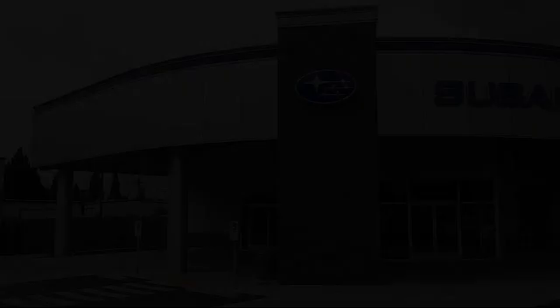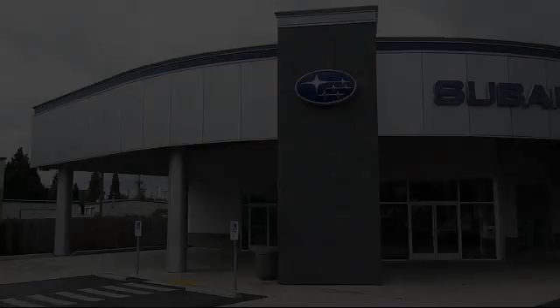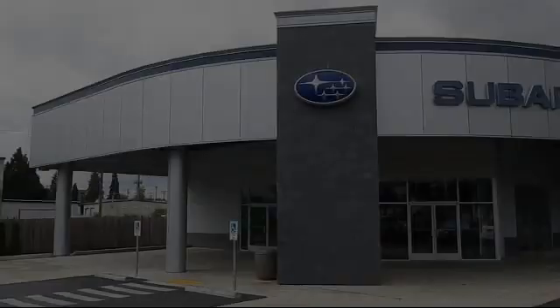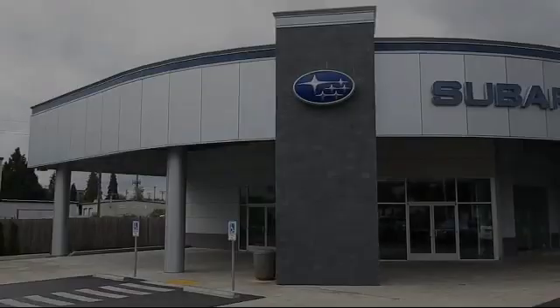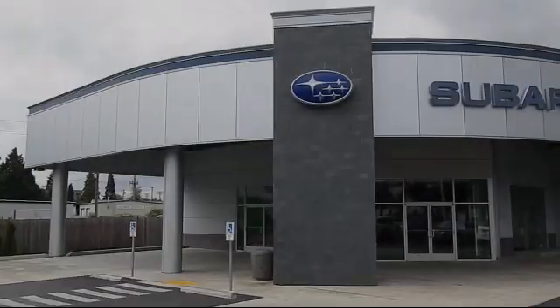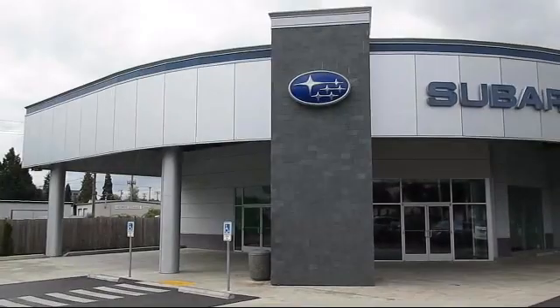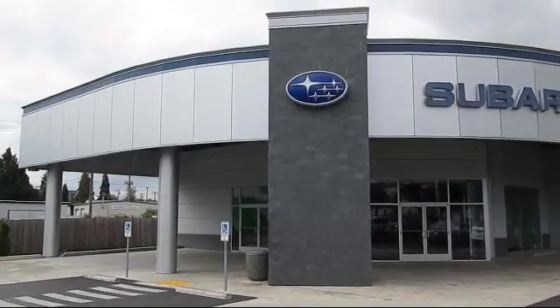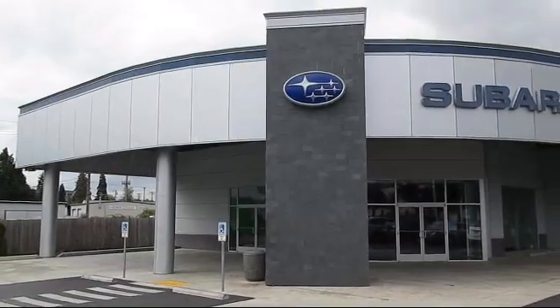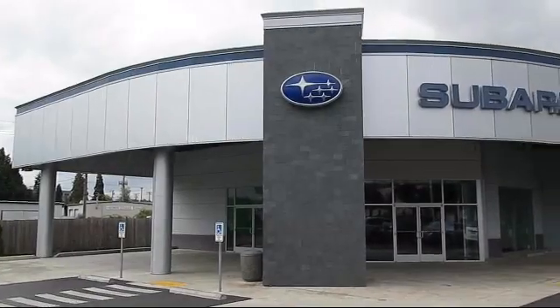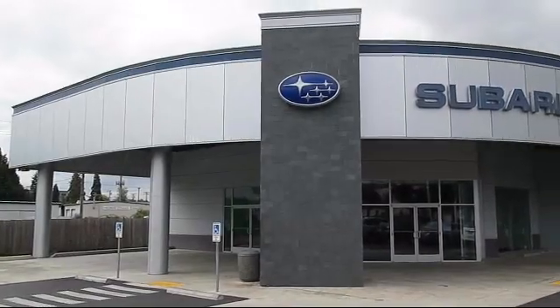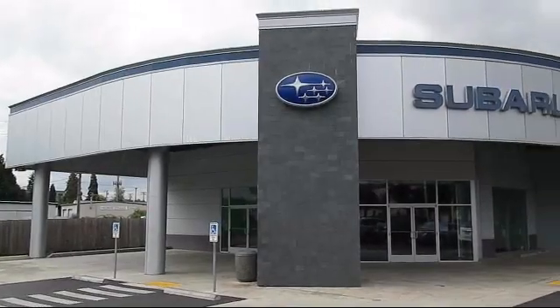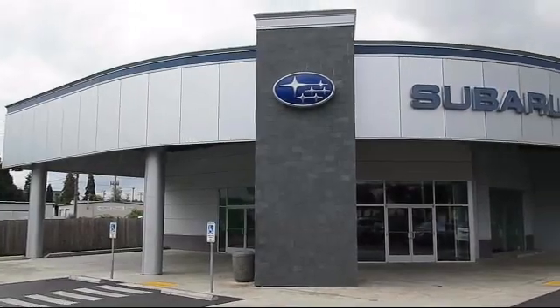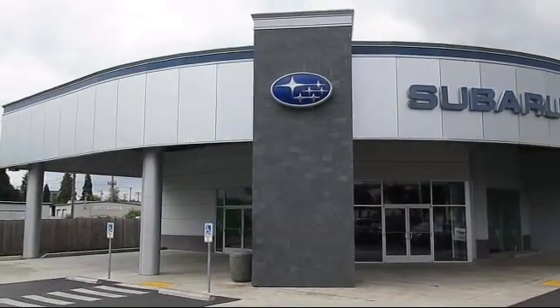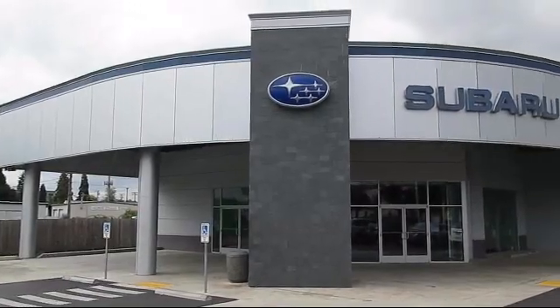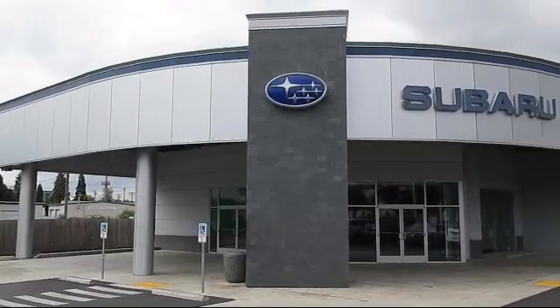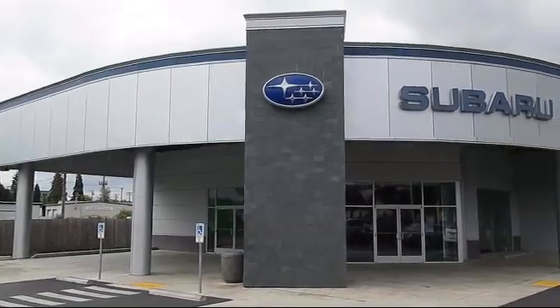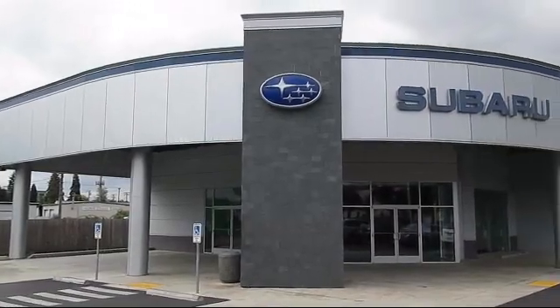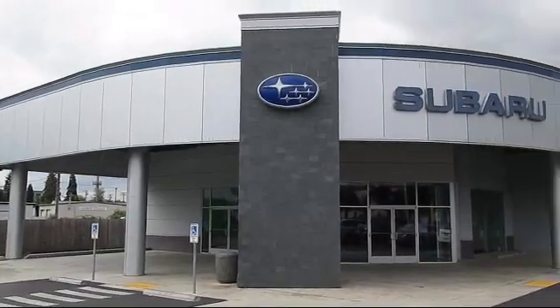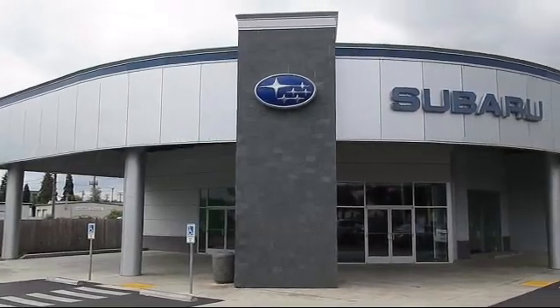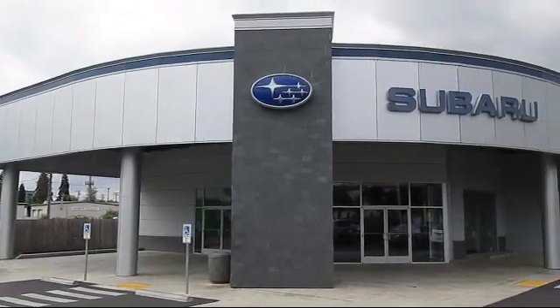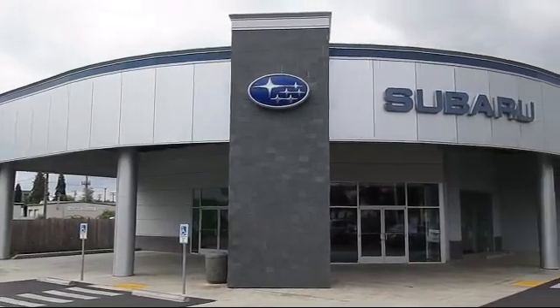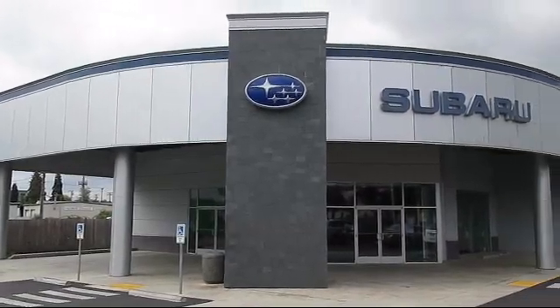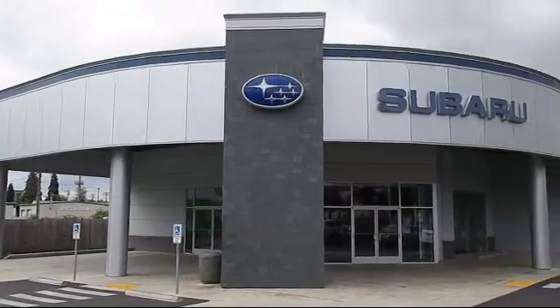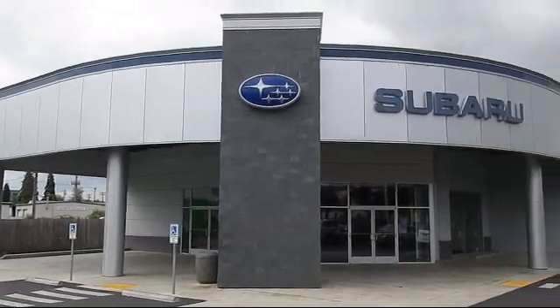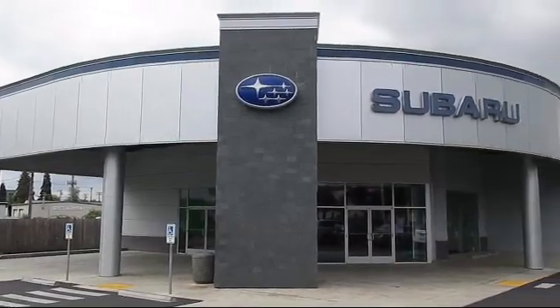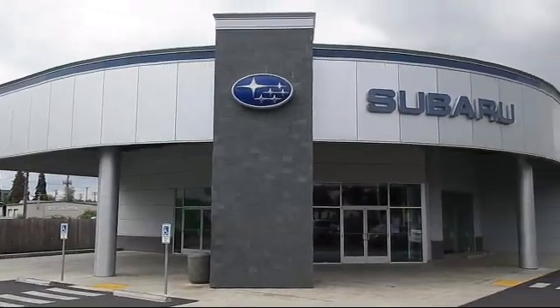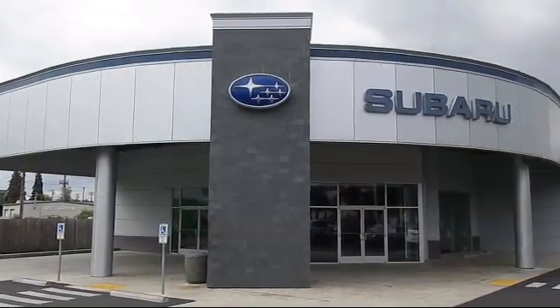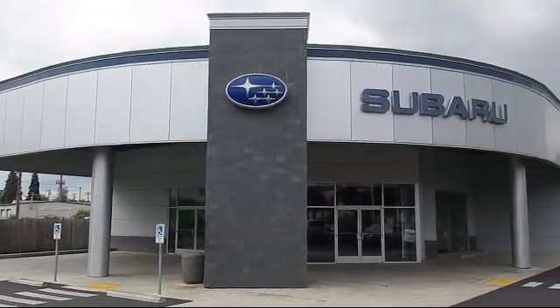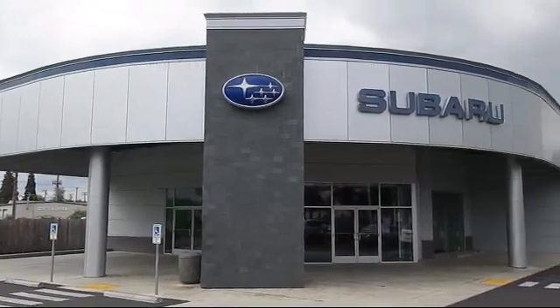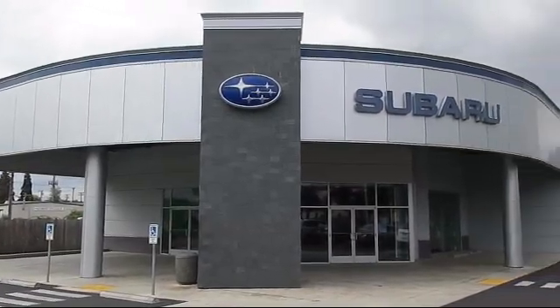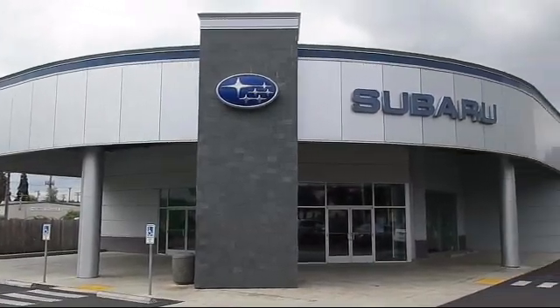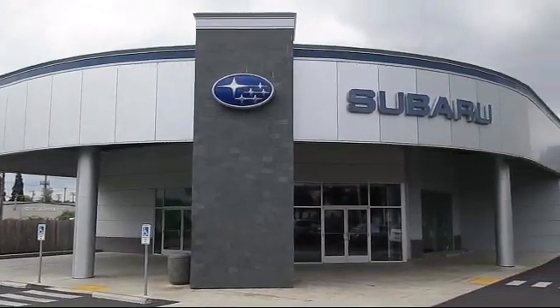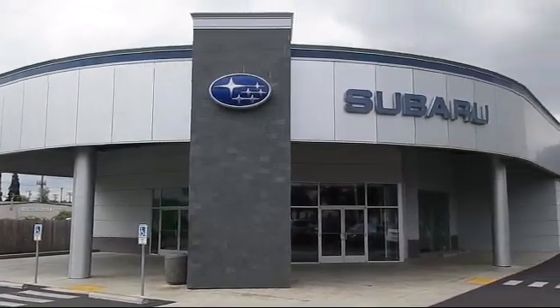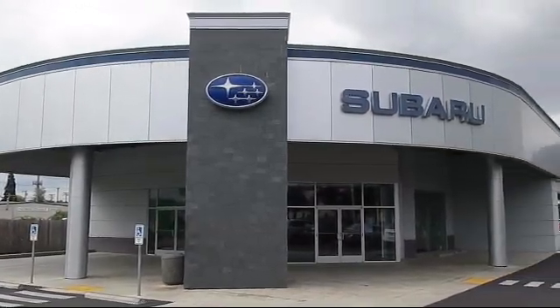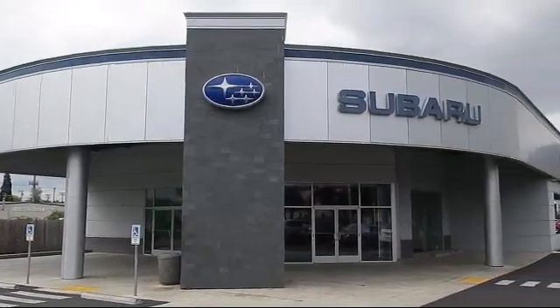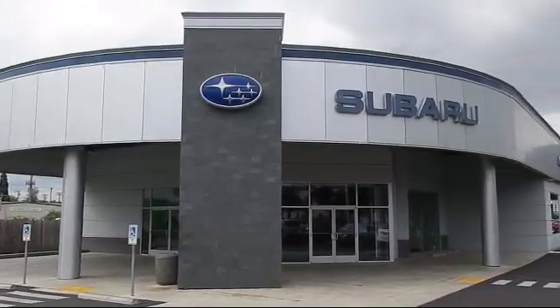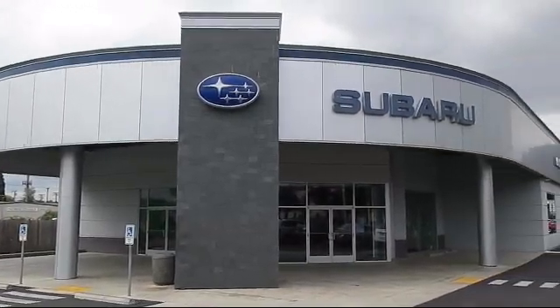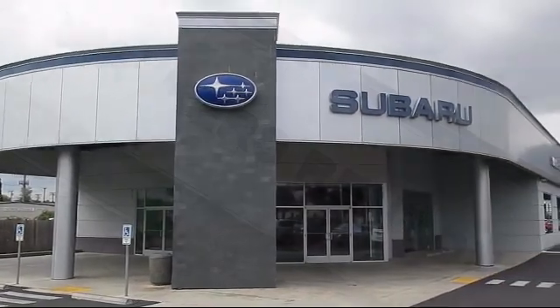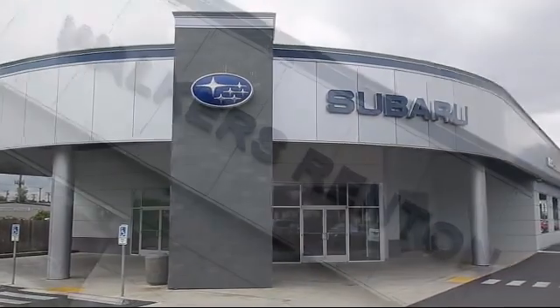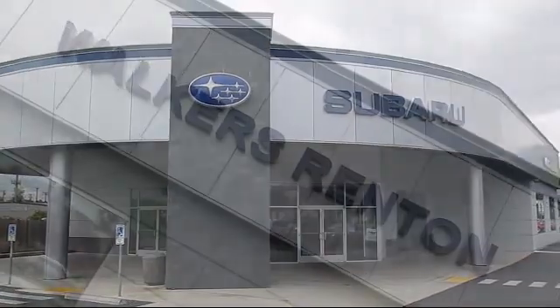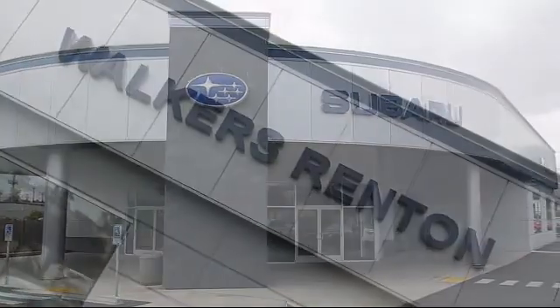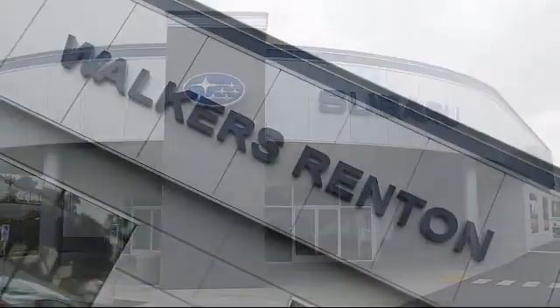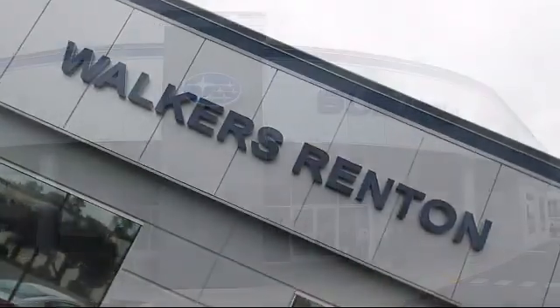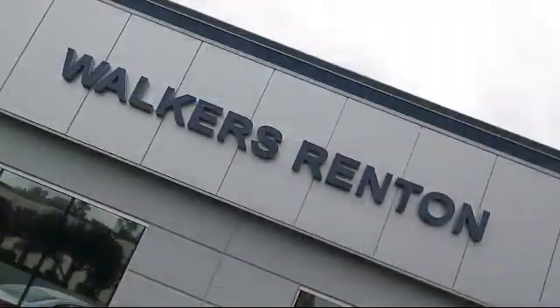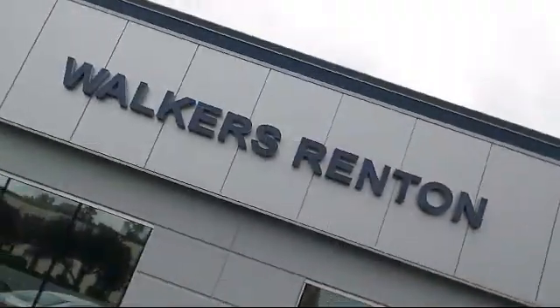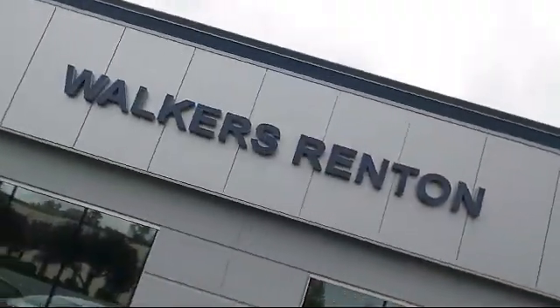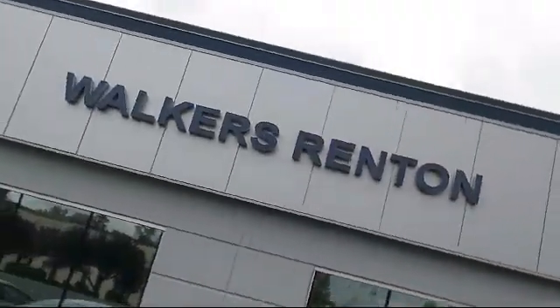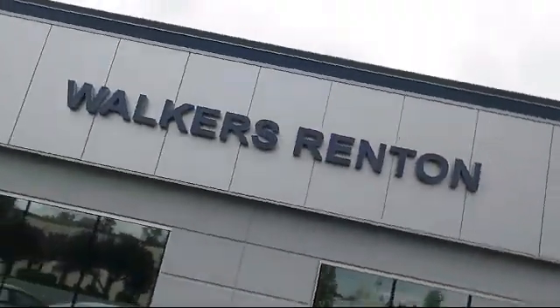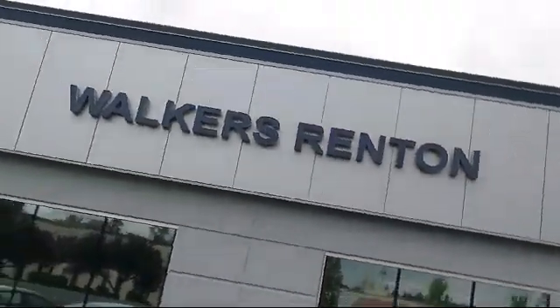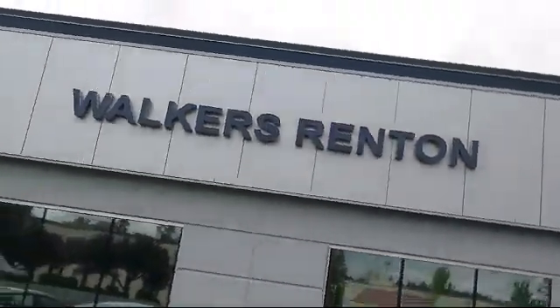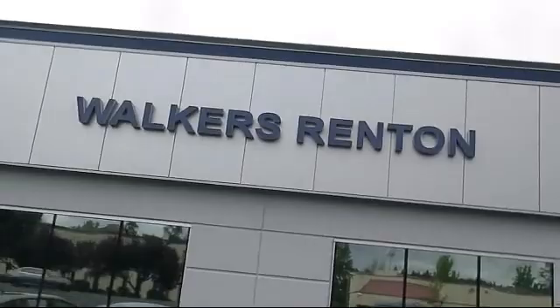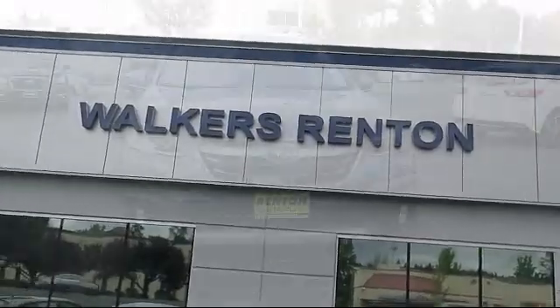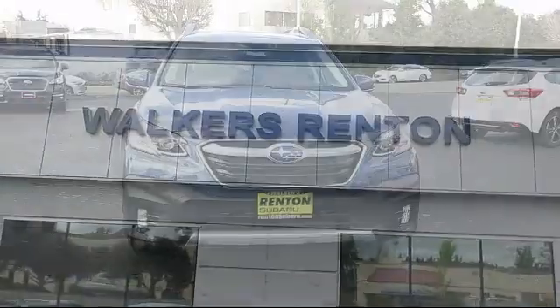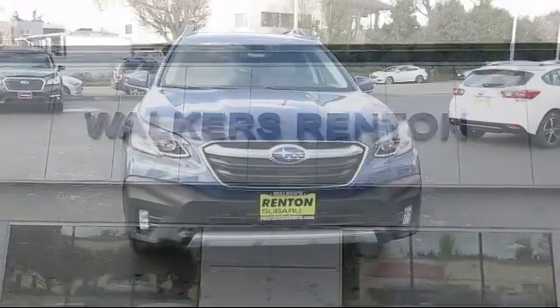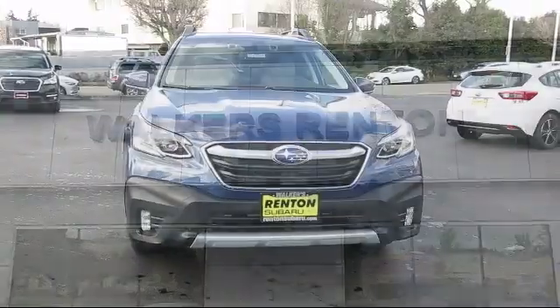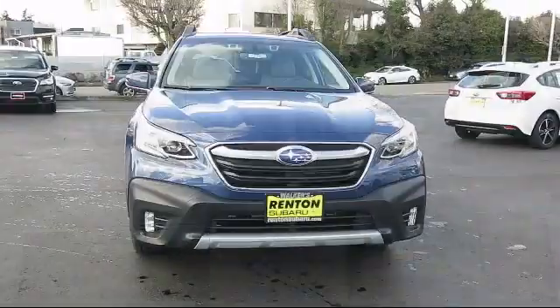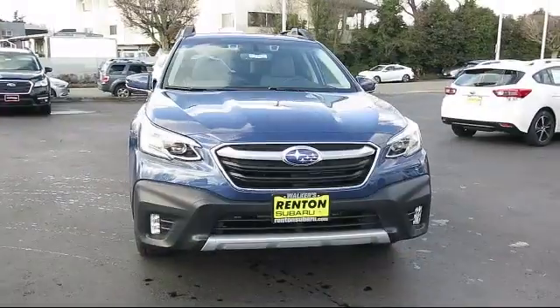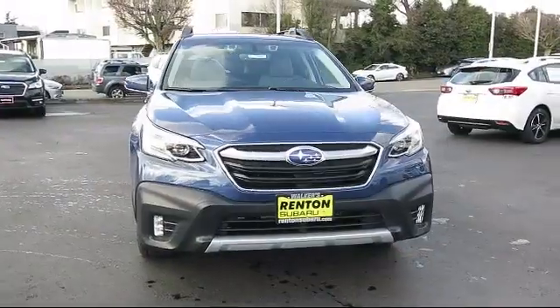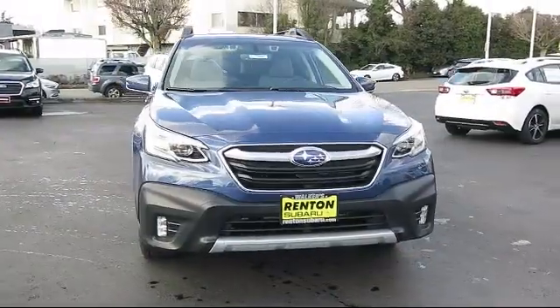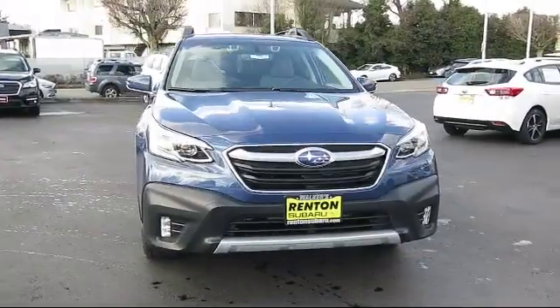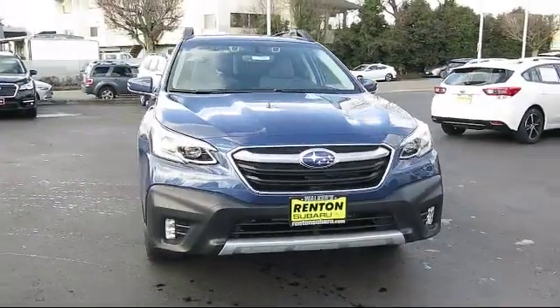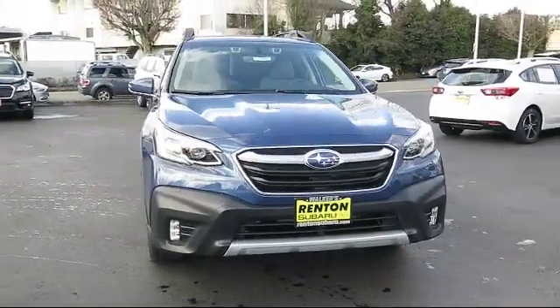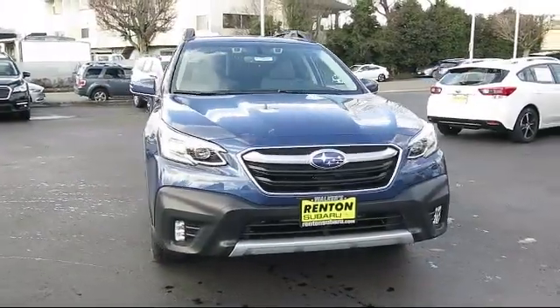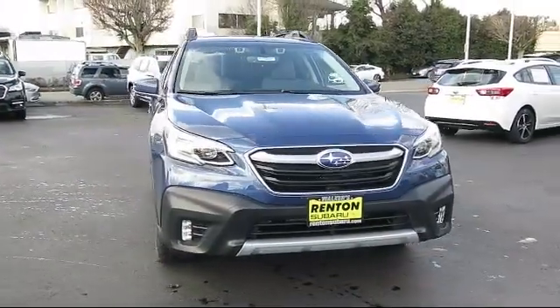Welcome to Walker's Renton Subaru, and here's a look at another vehicle from our great selection of cars and trucks and SUVs.